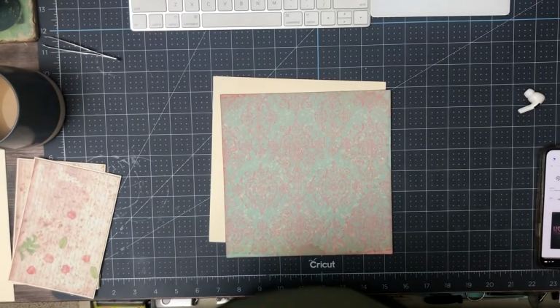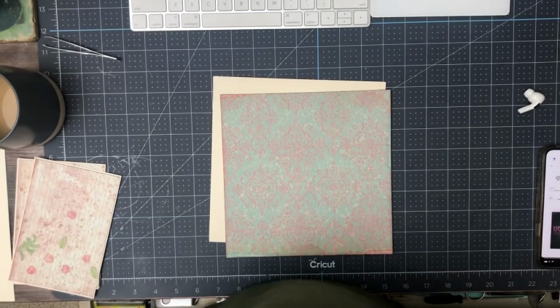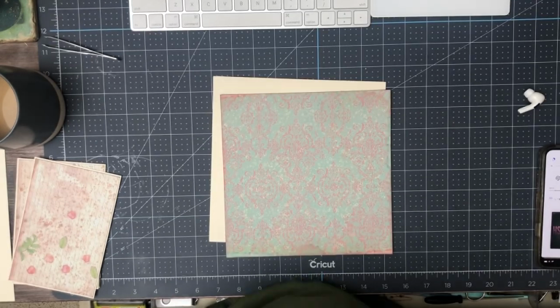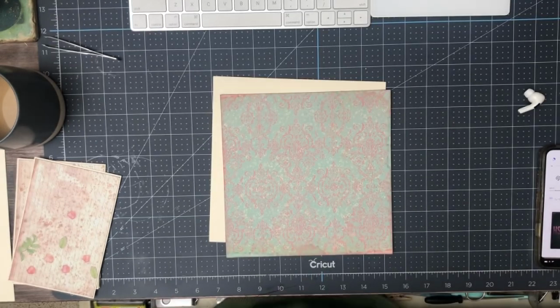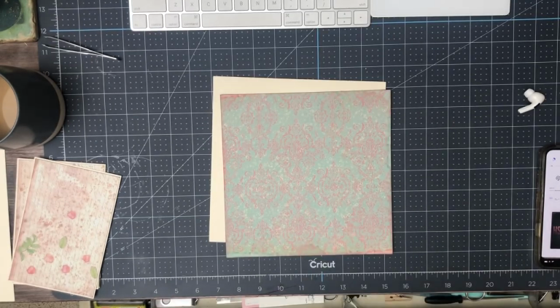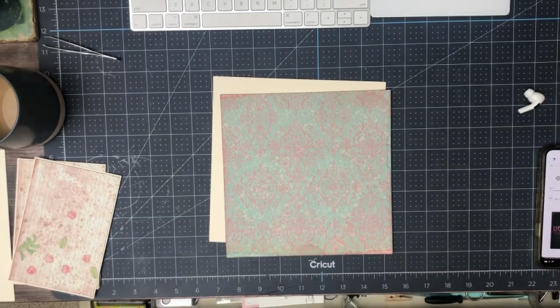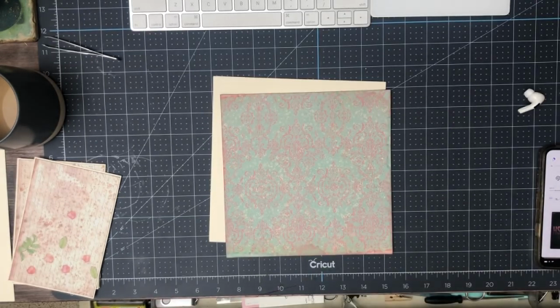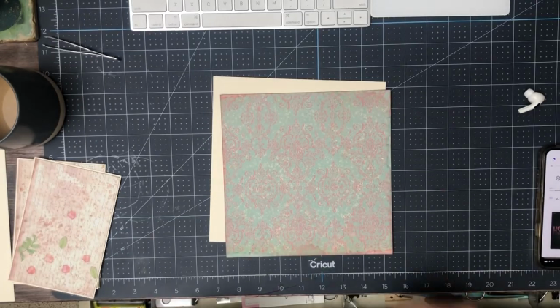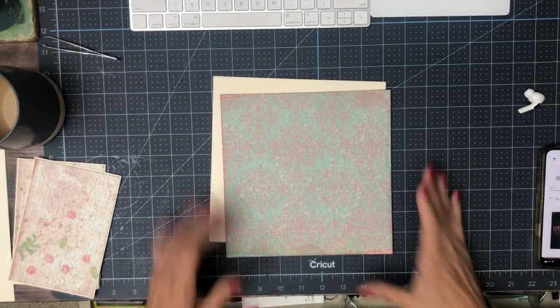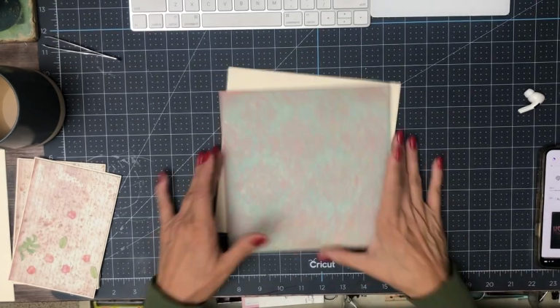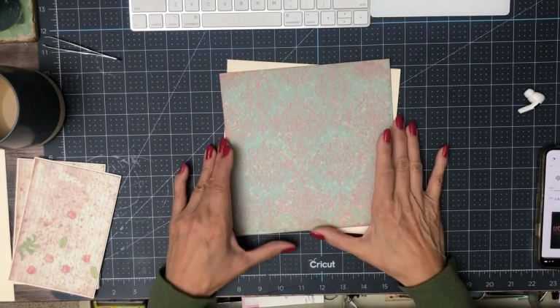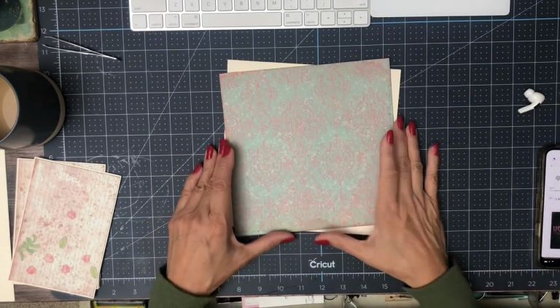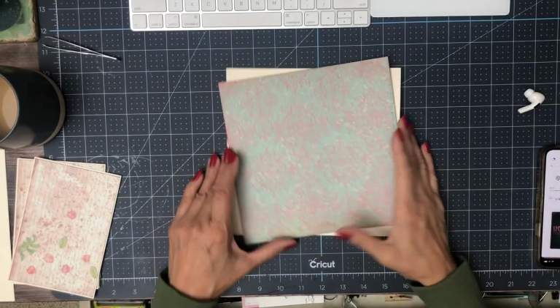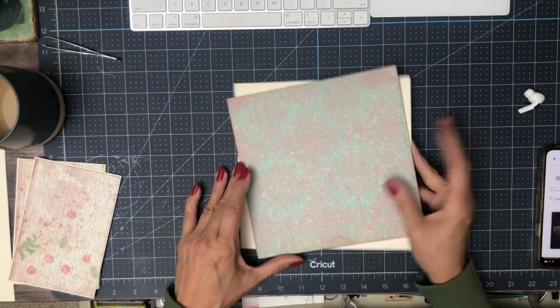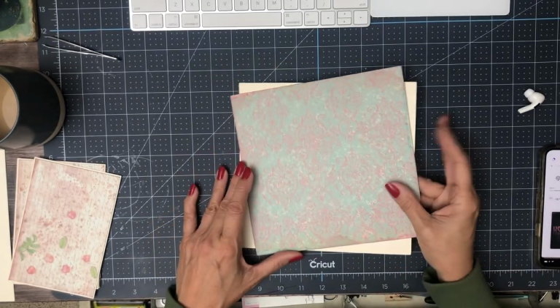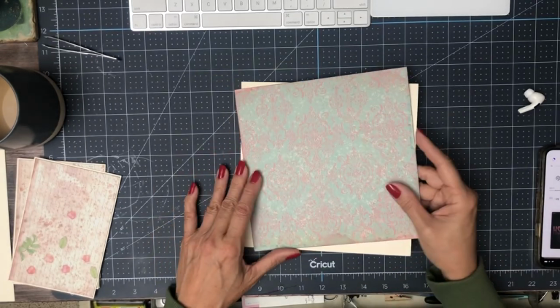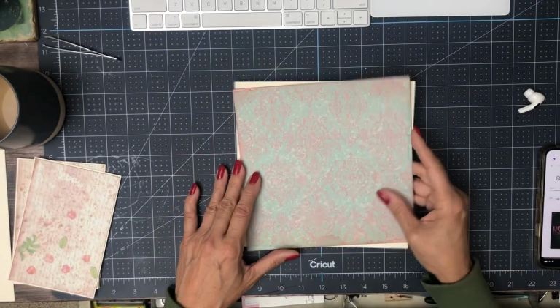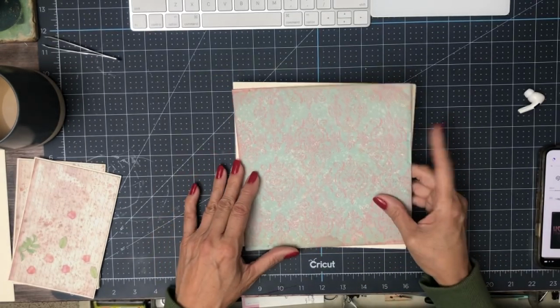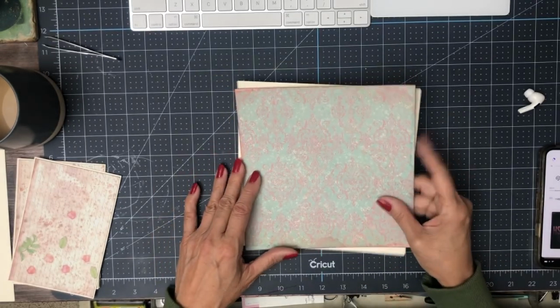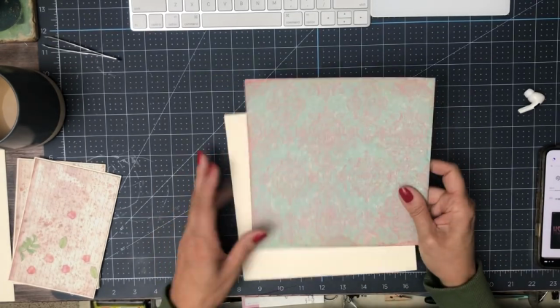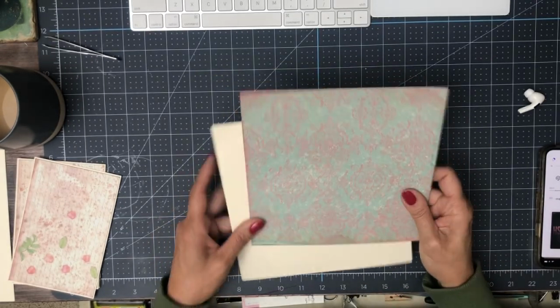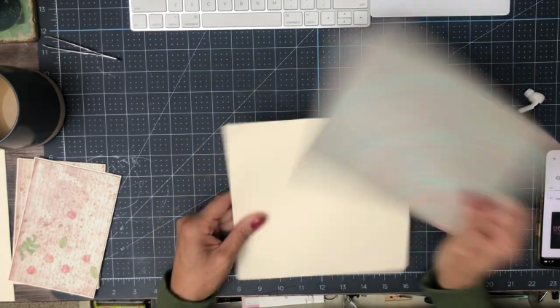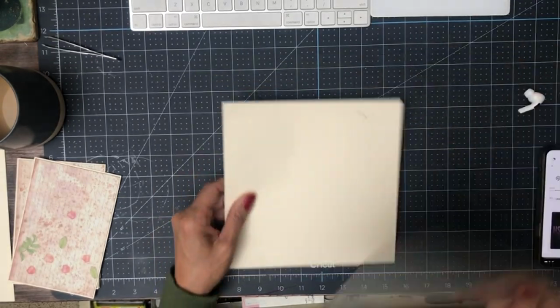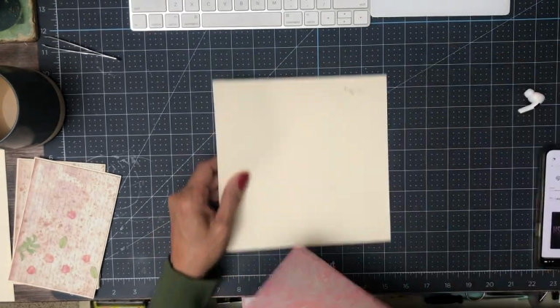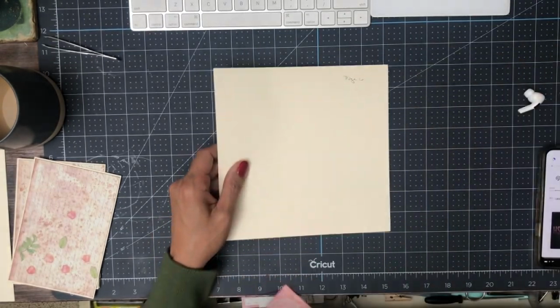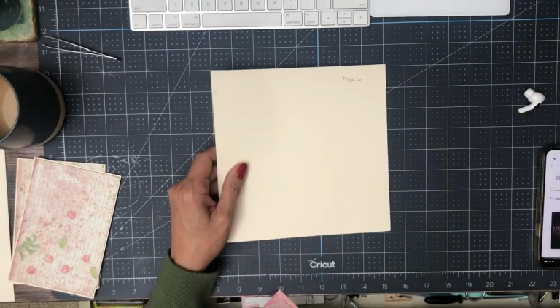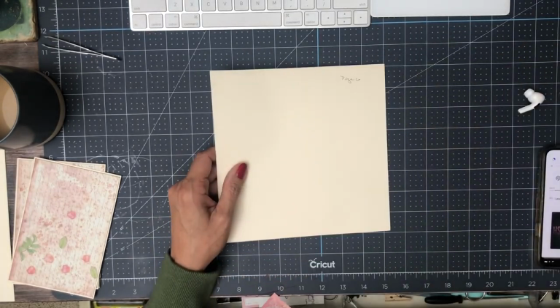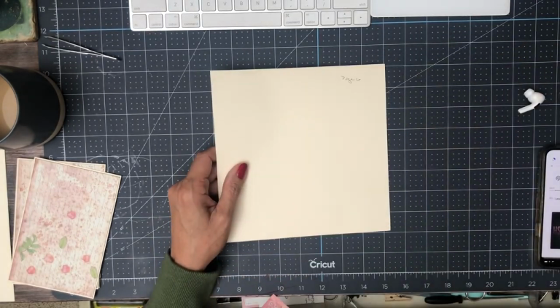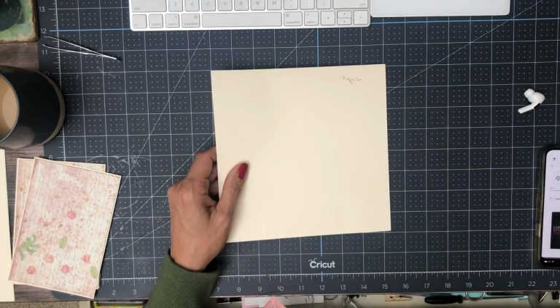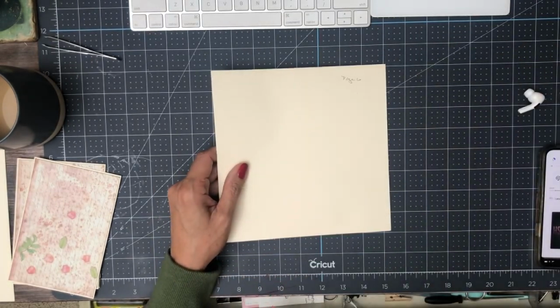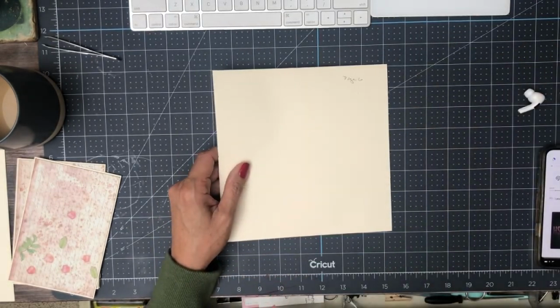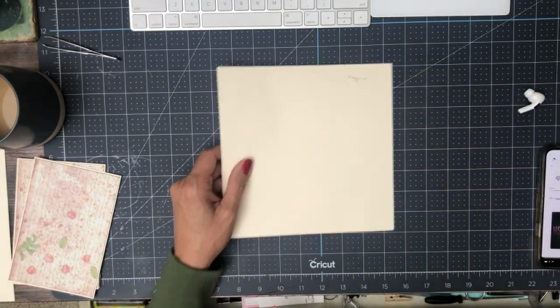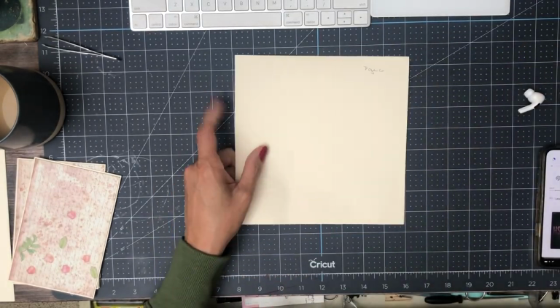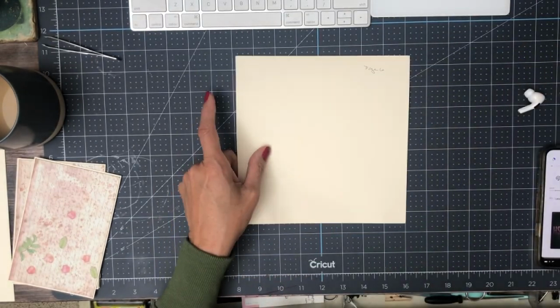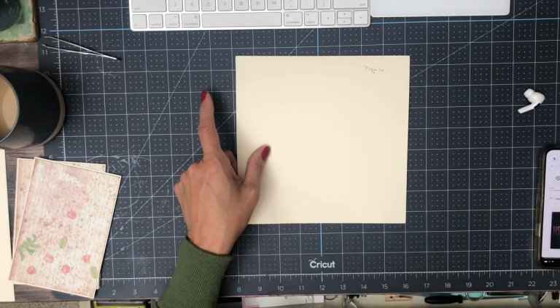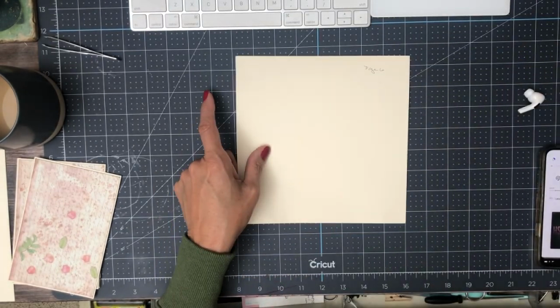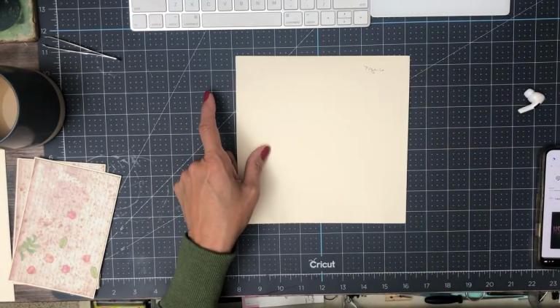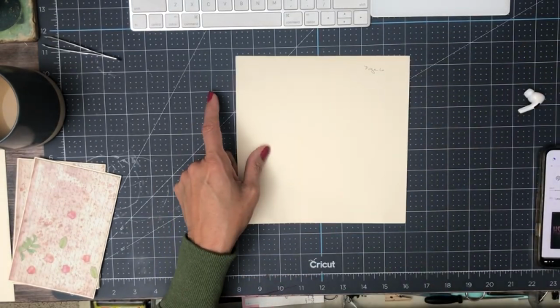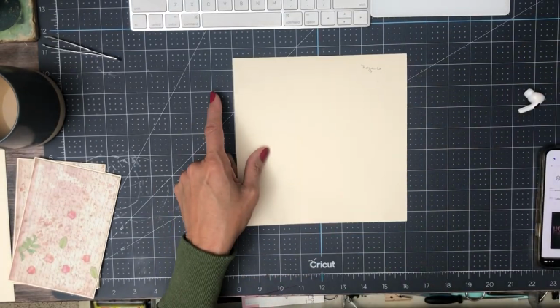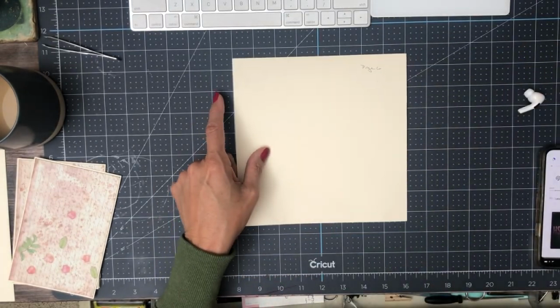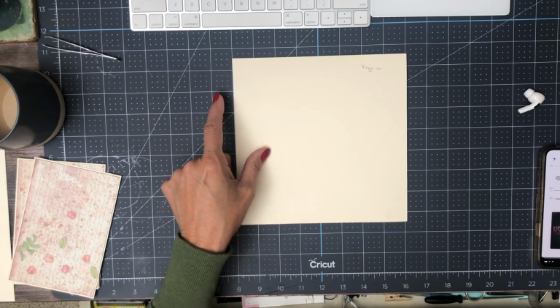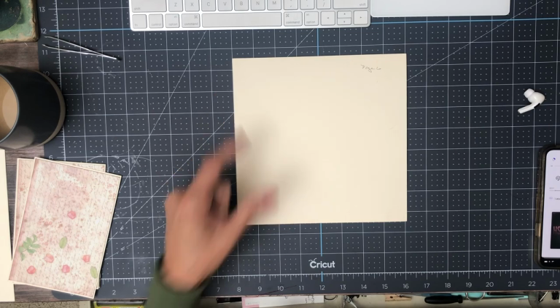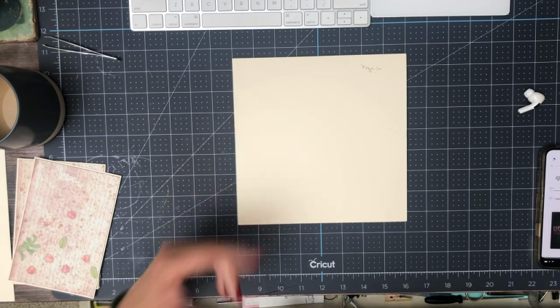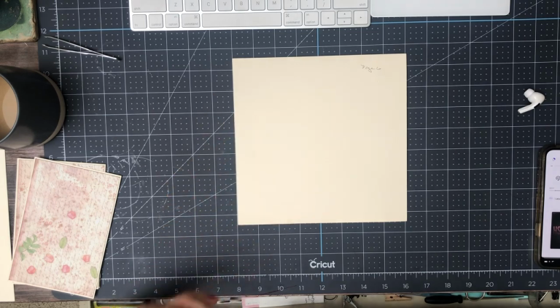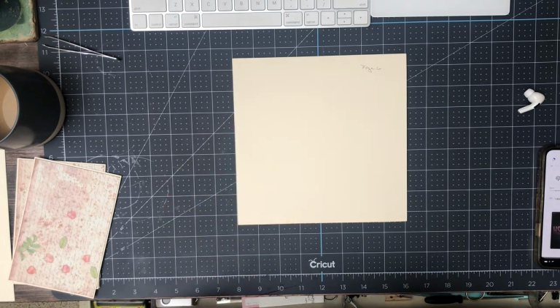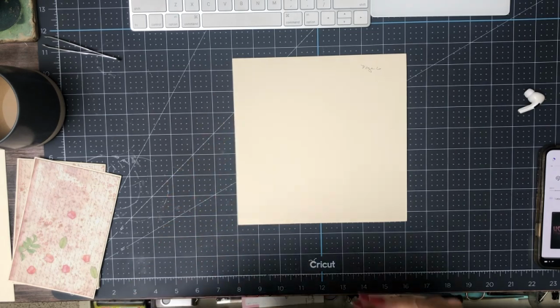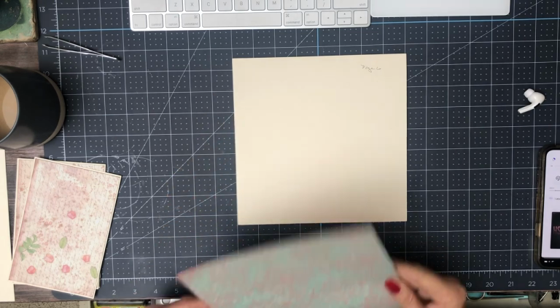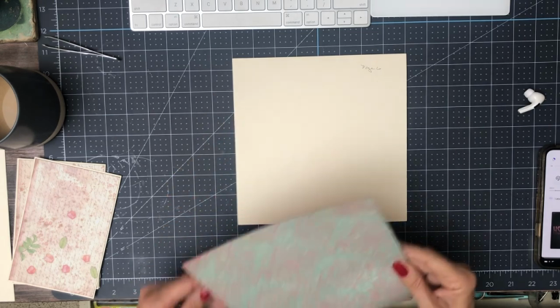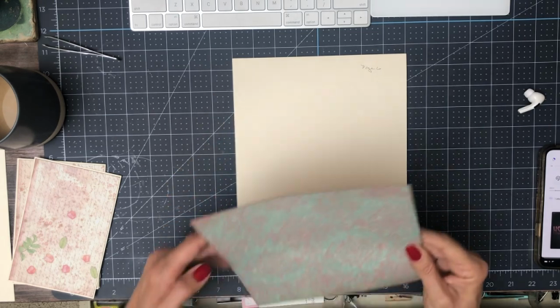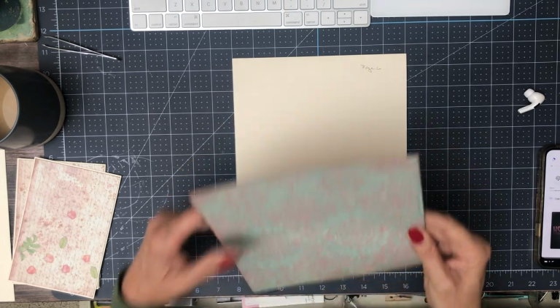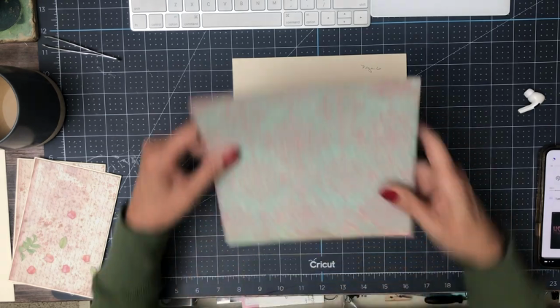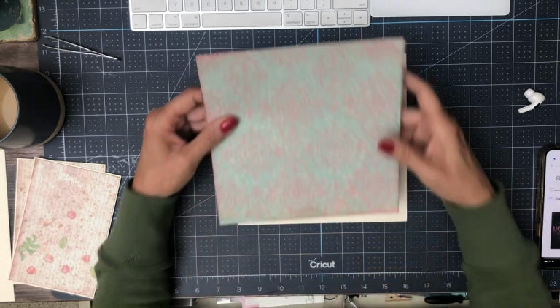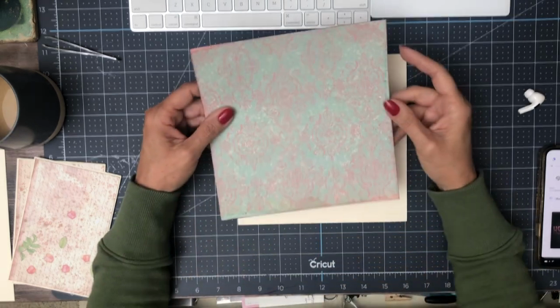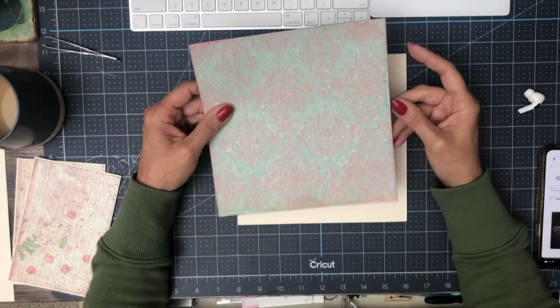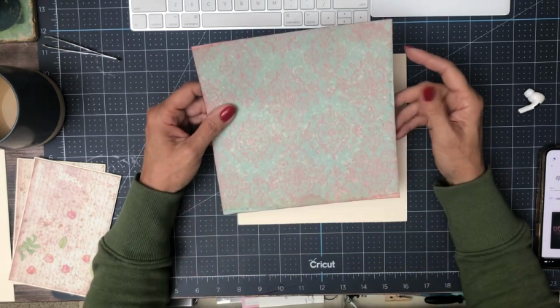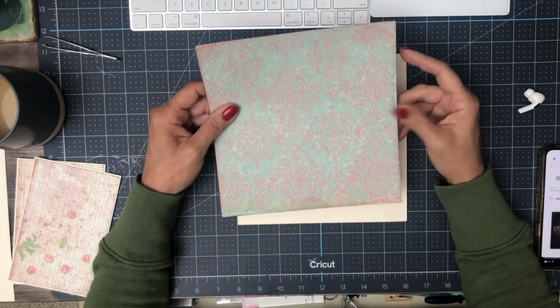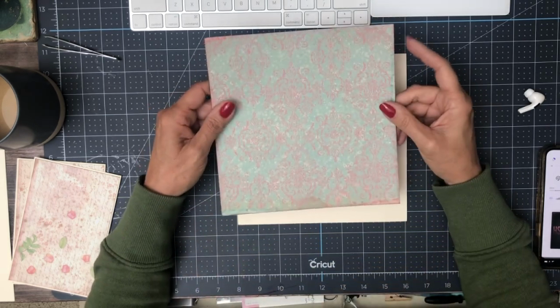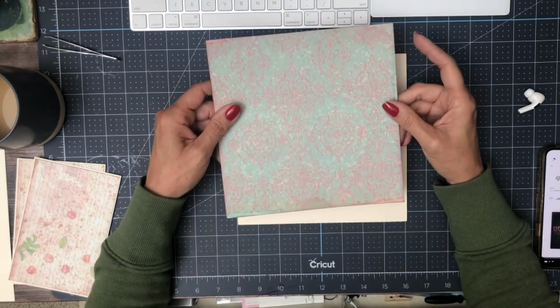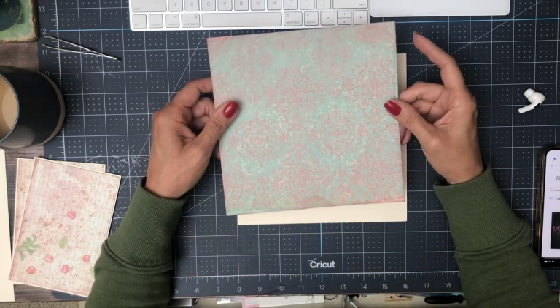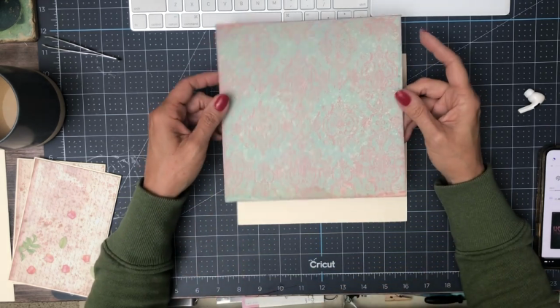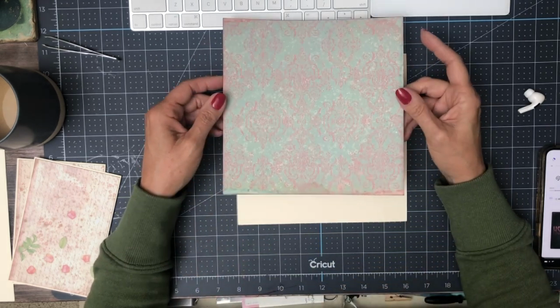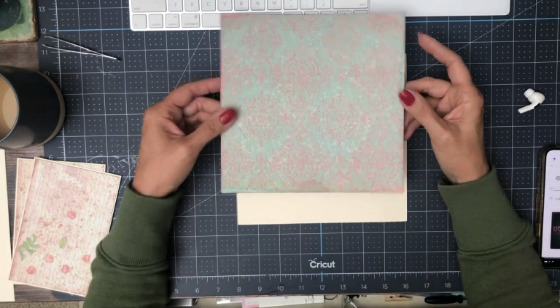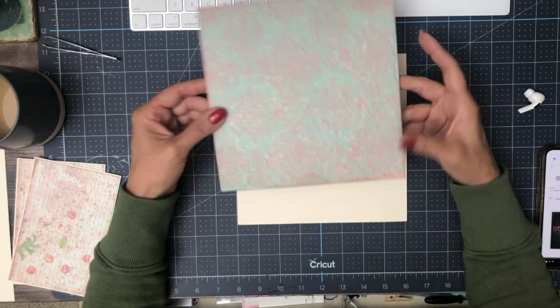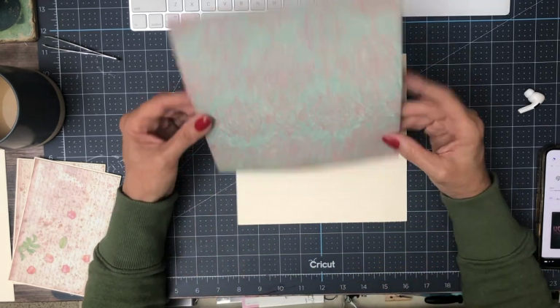Hello everyone, it's Daphne from Scrap and Create and we're working on page 6, Rose Perfume, Stamperia's newest collection.